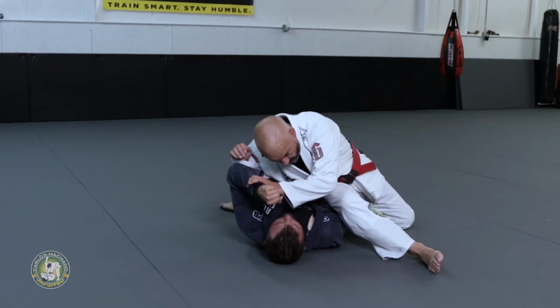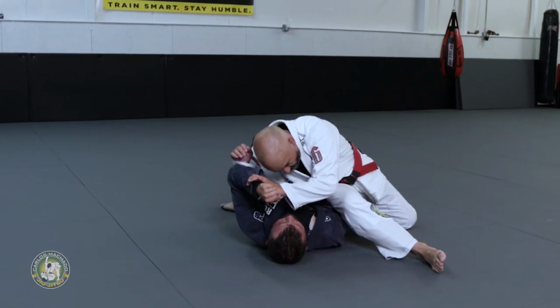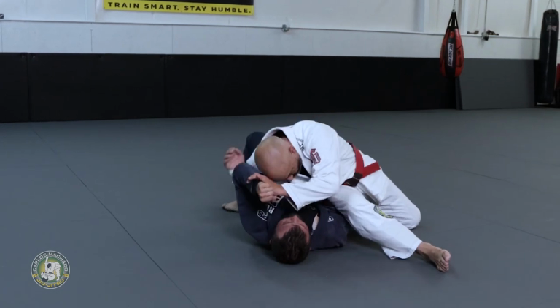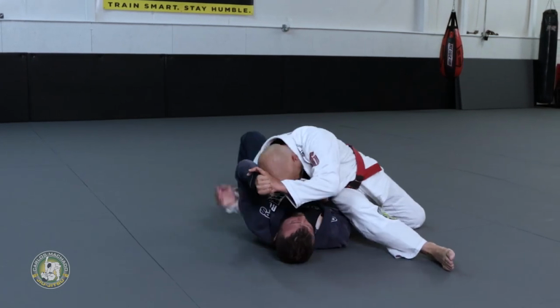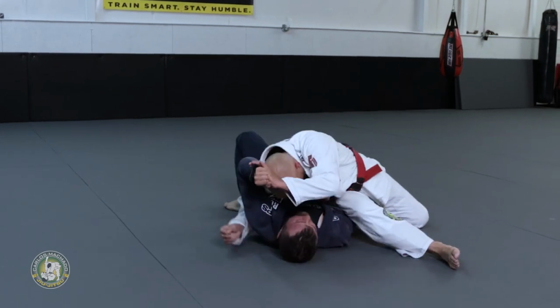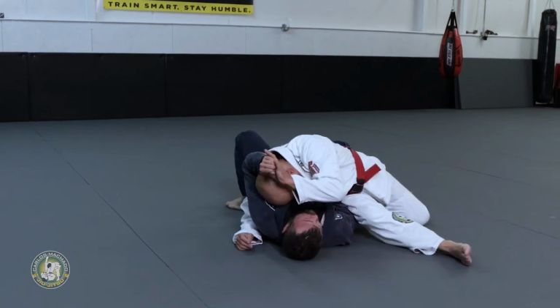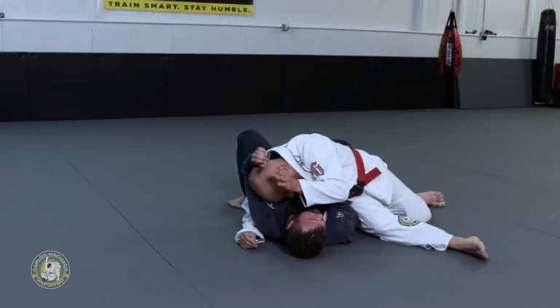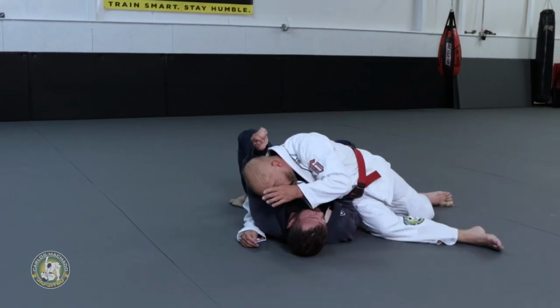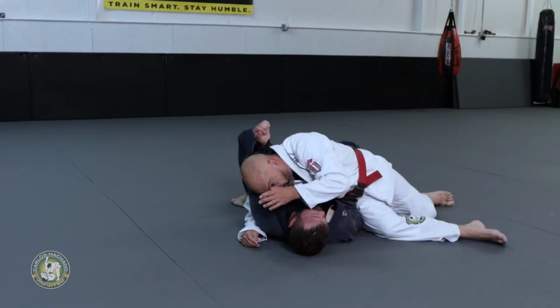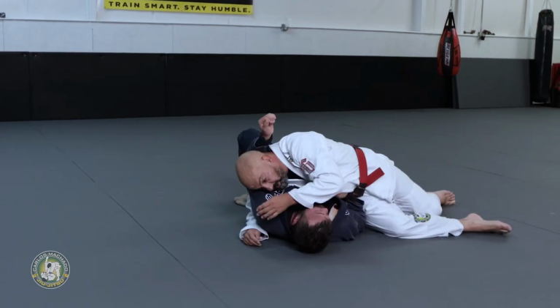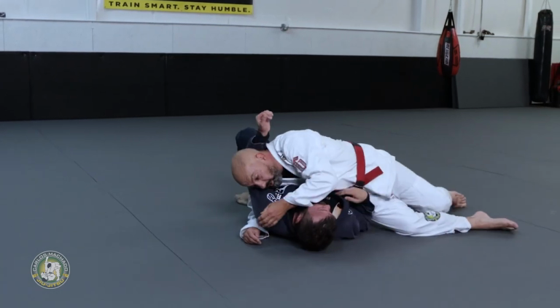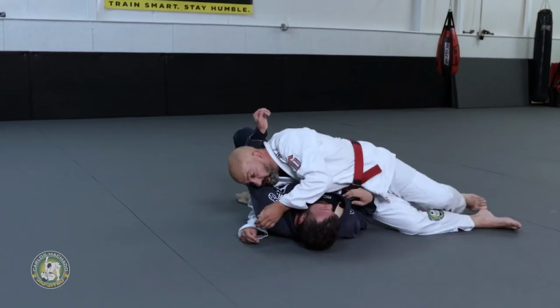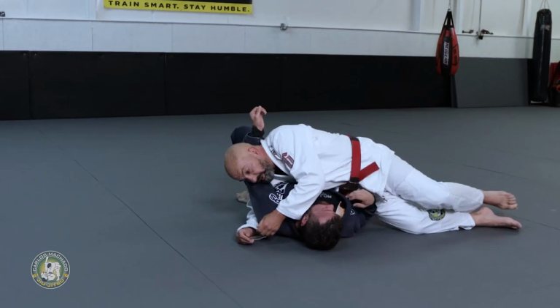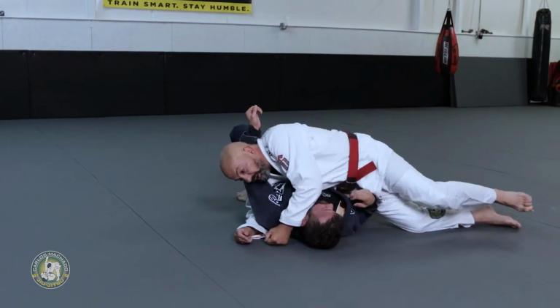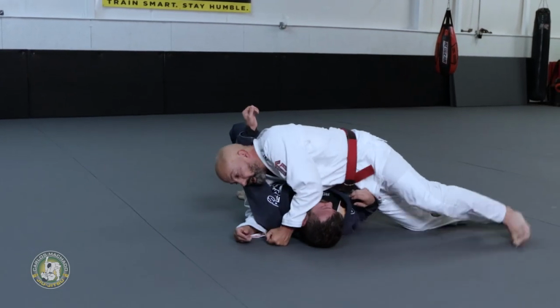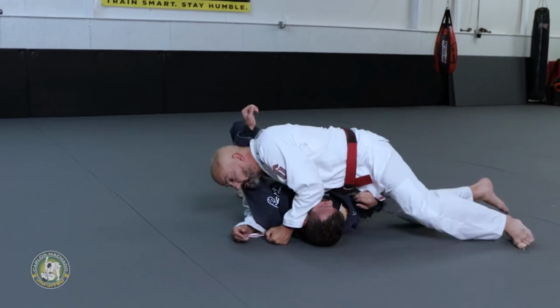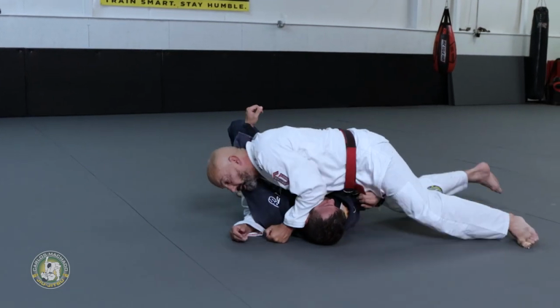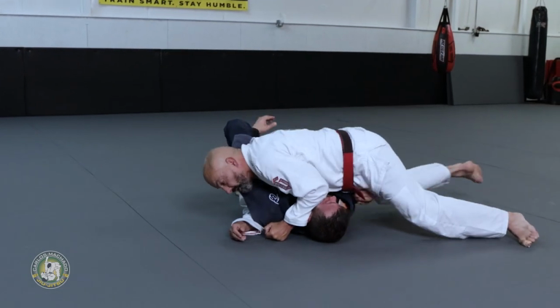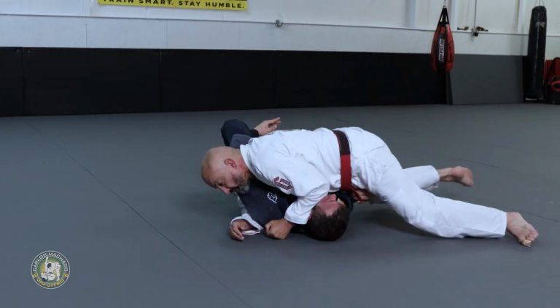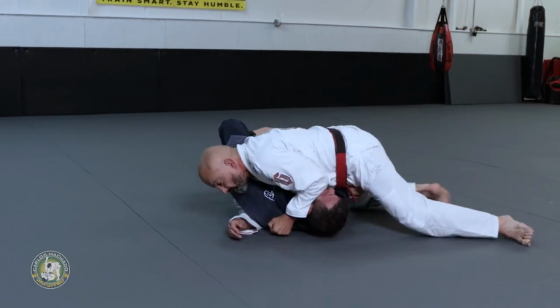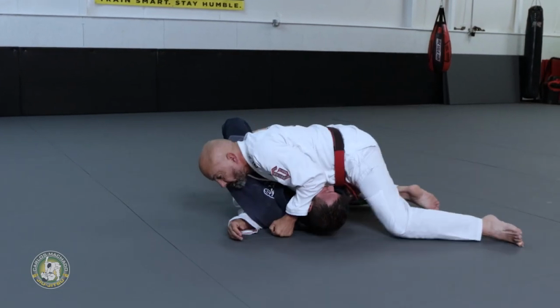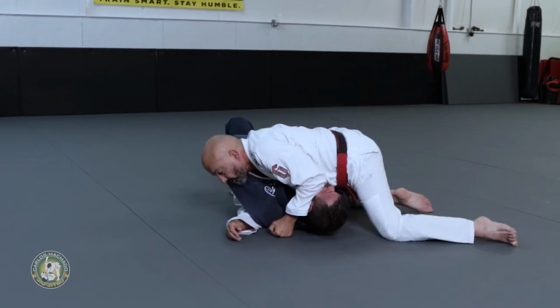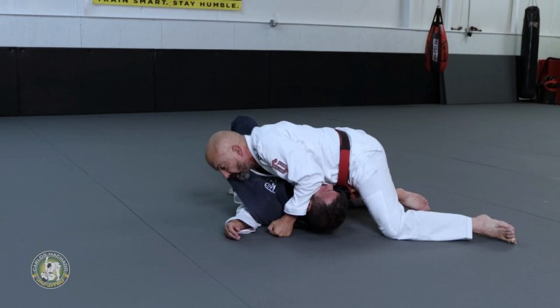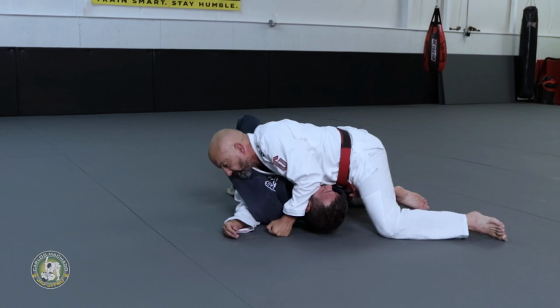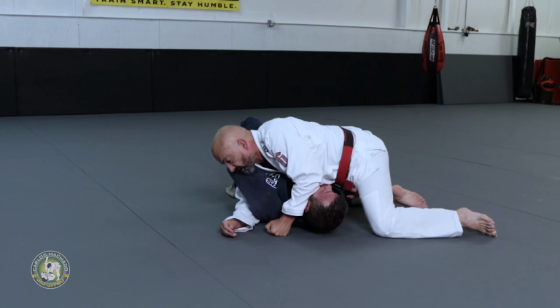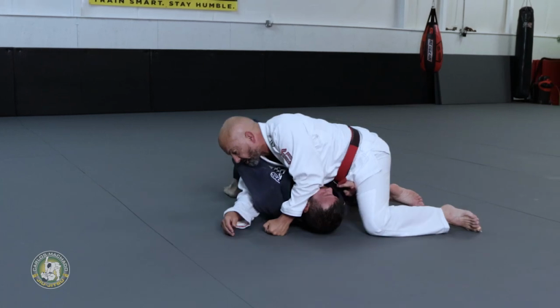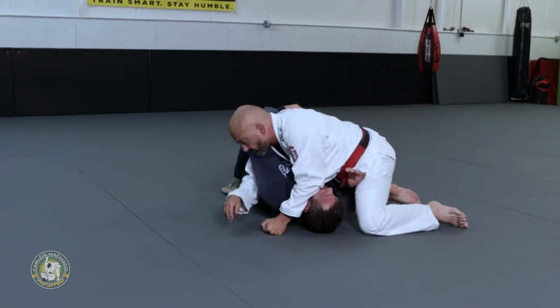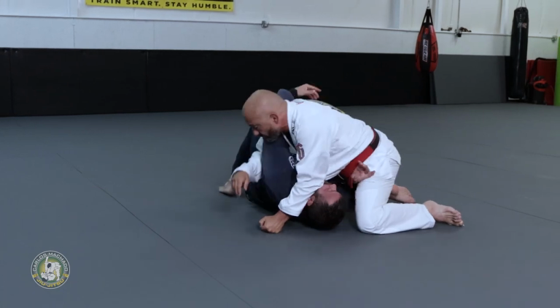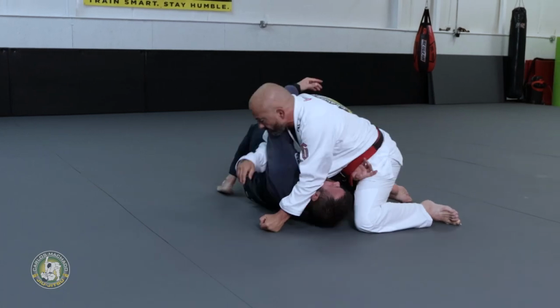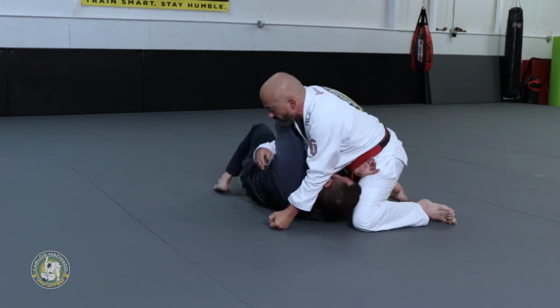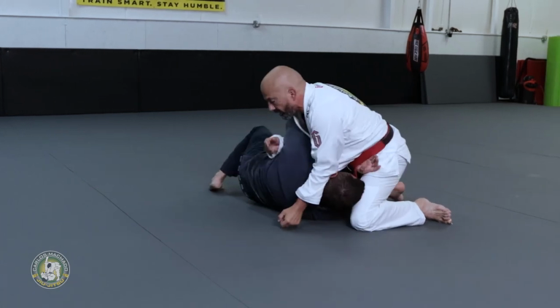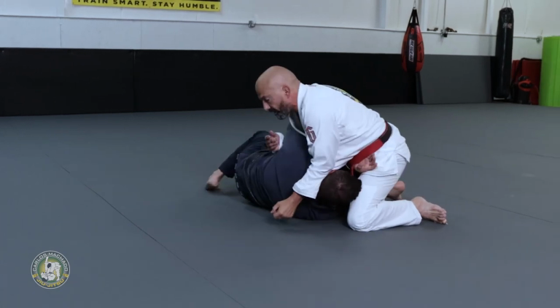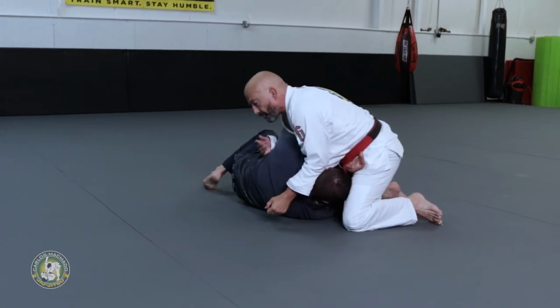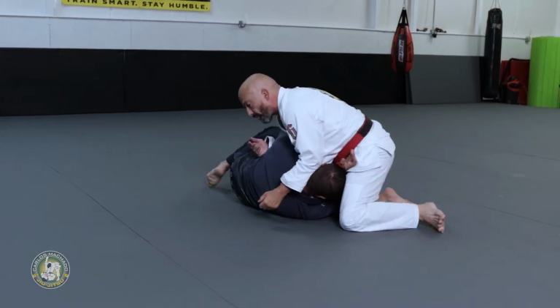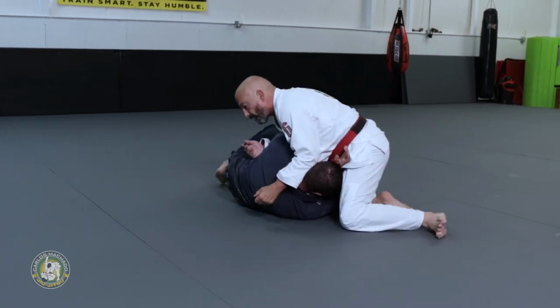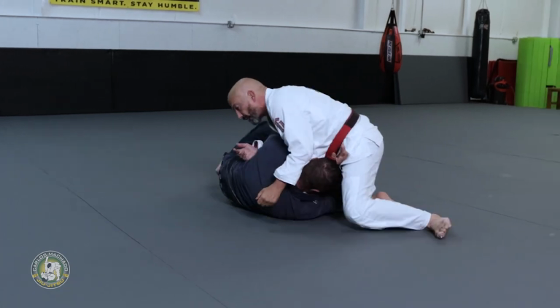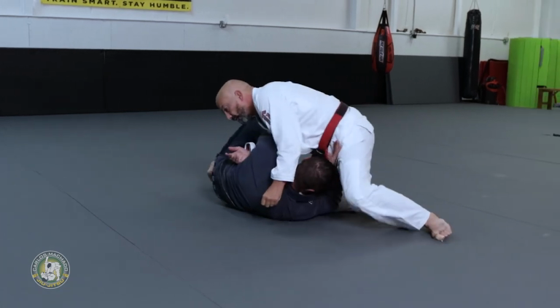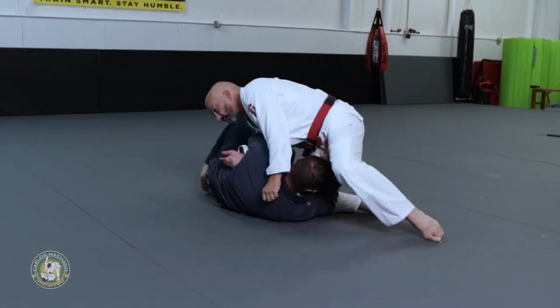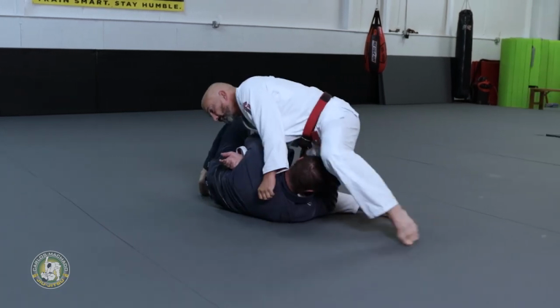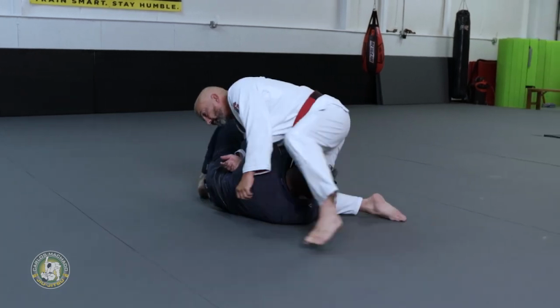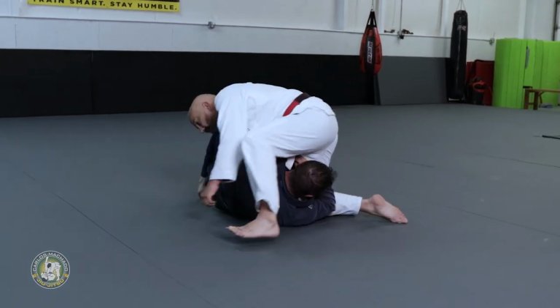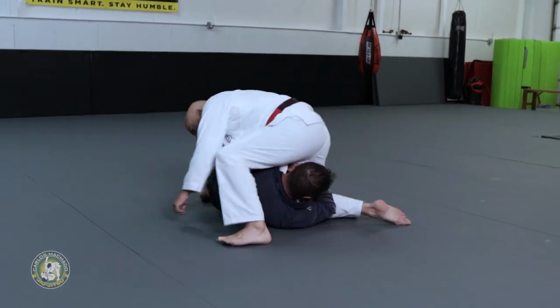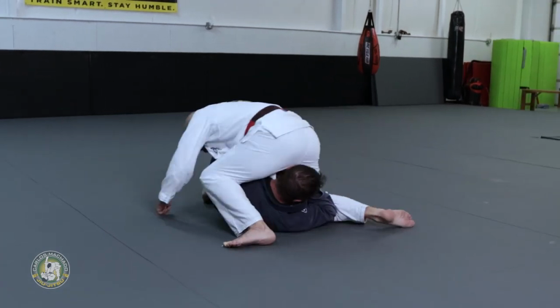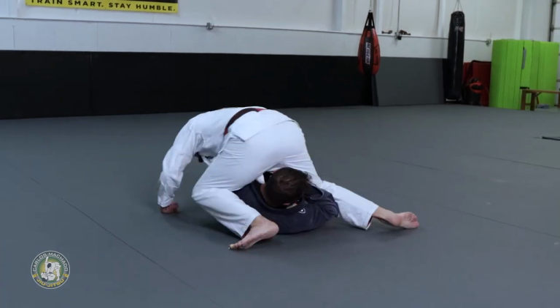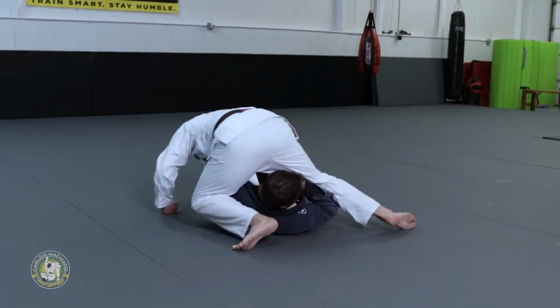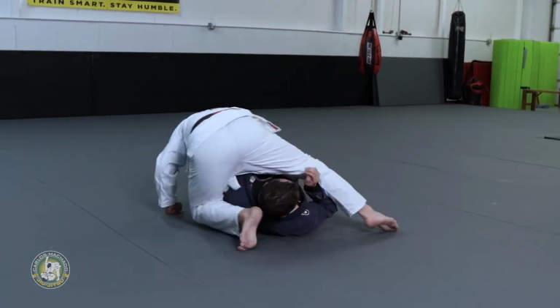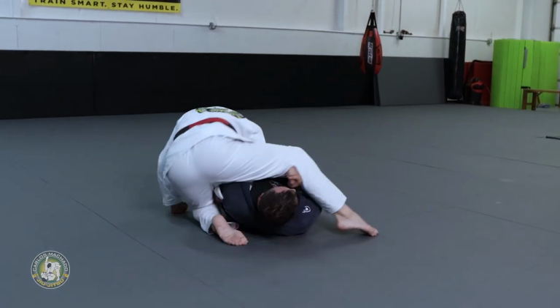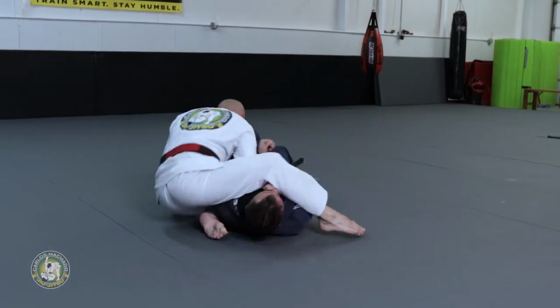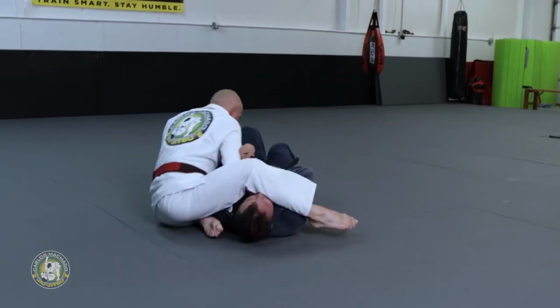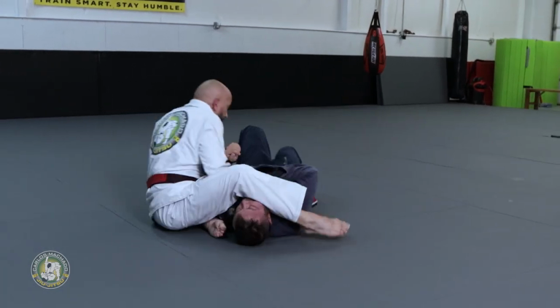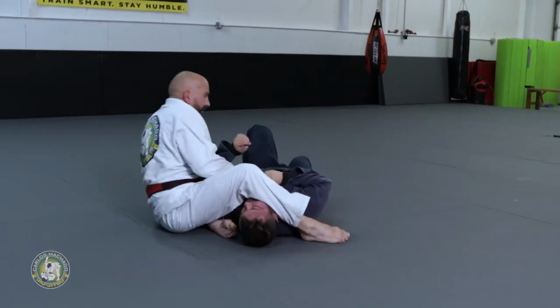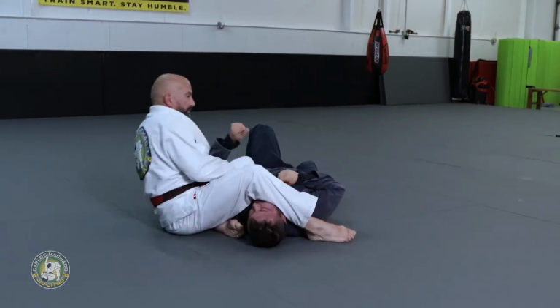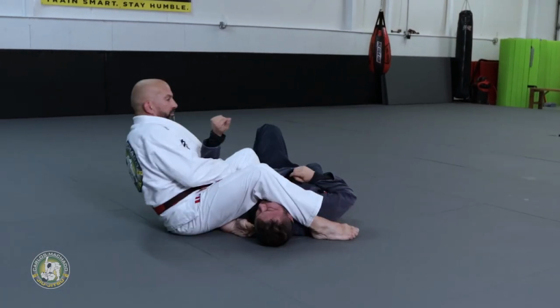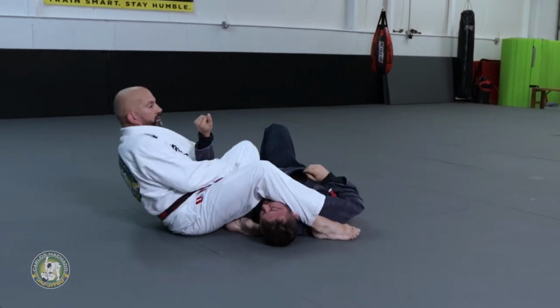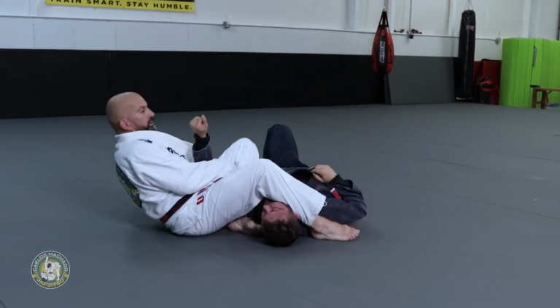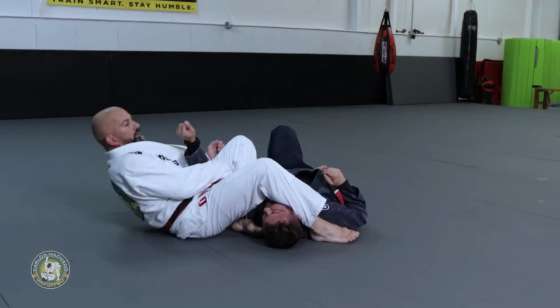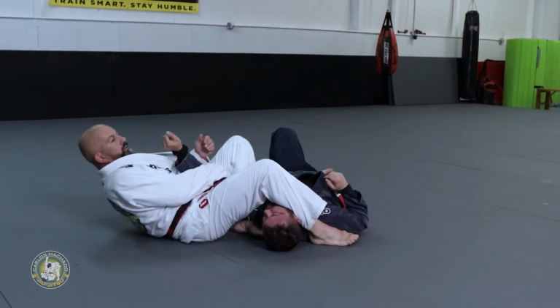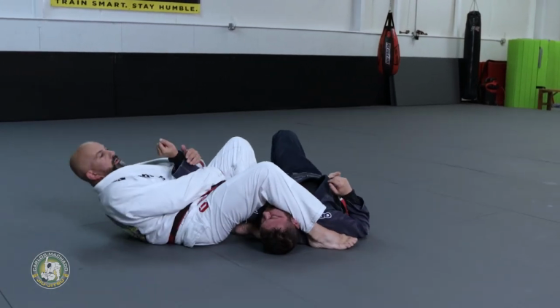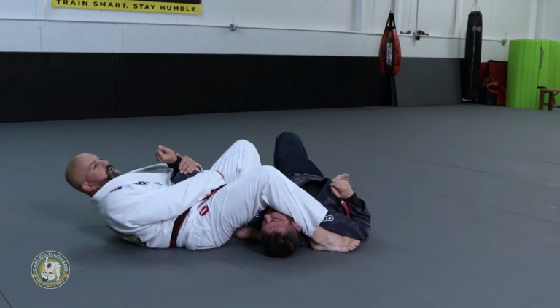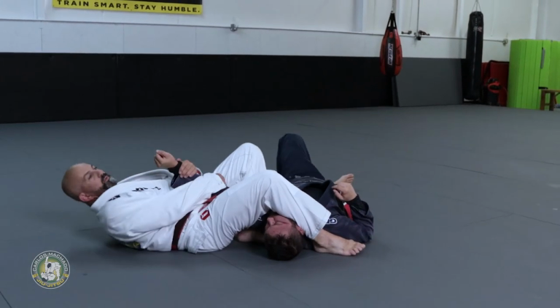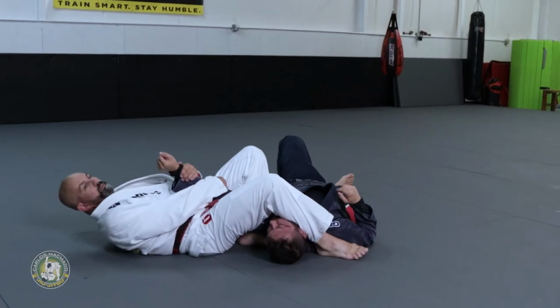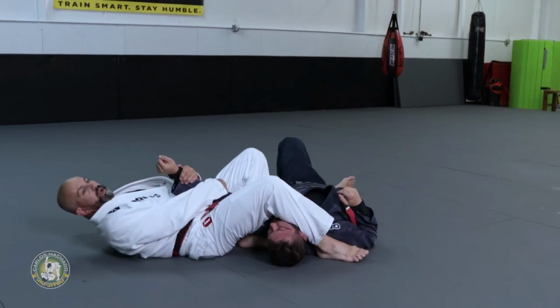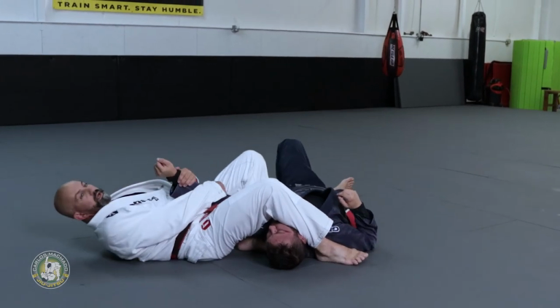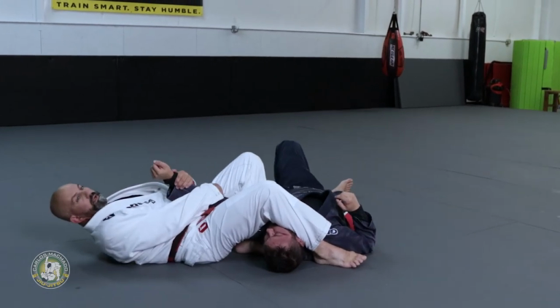Stay strong. Please don't let me get you, okay? Don't let me get you. Keep your elbow in. Spin back.